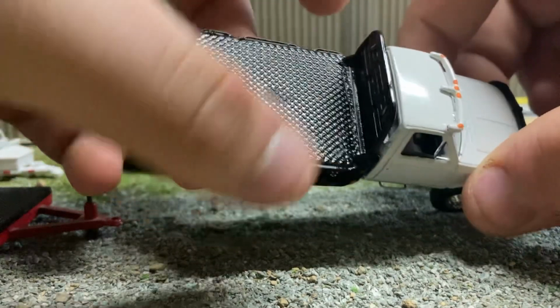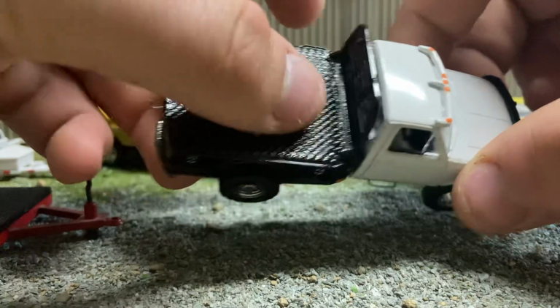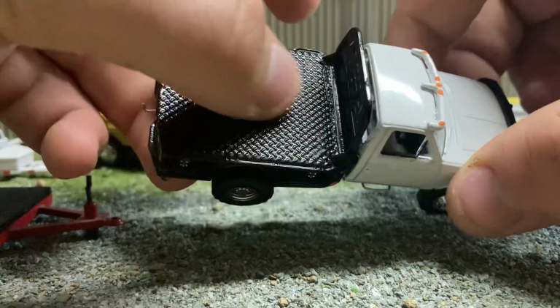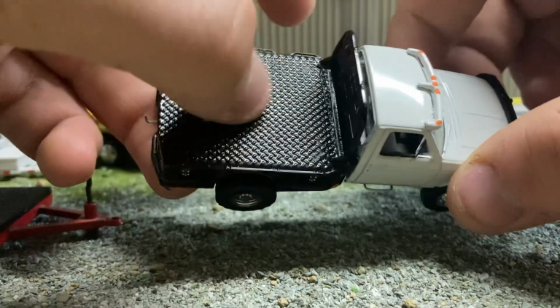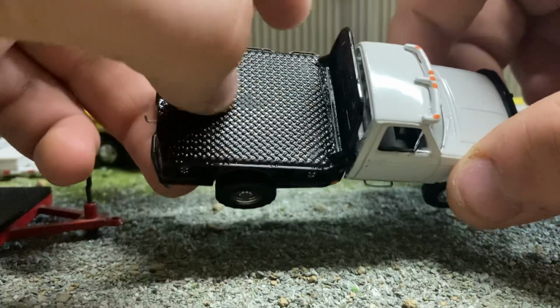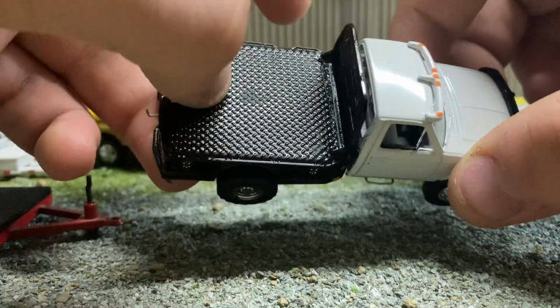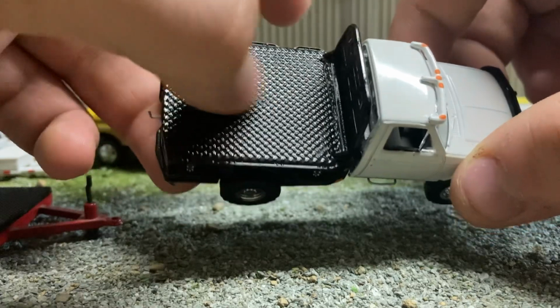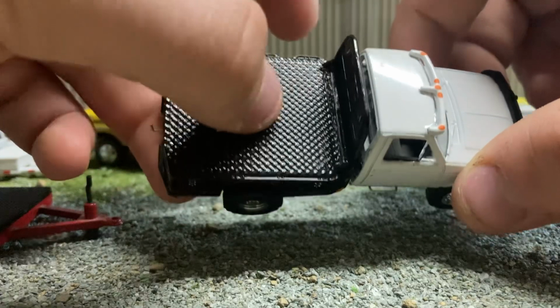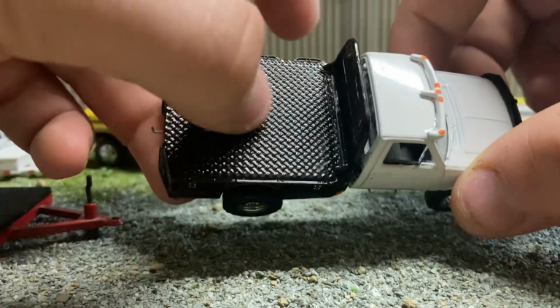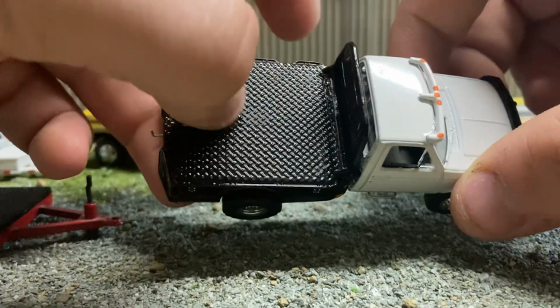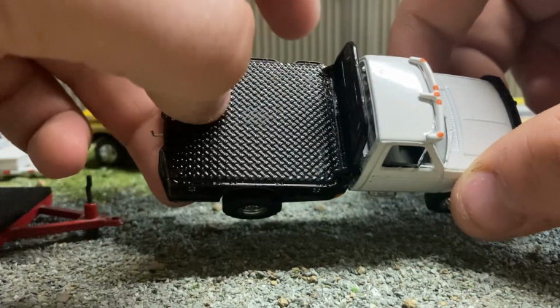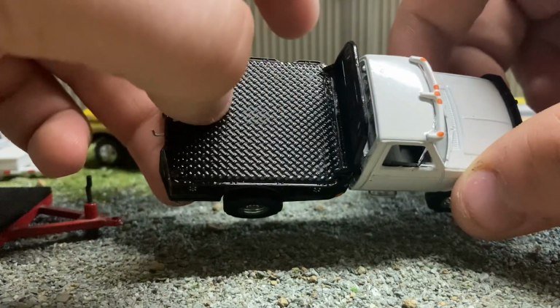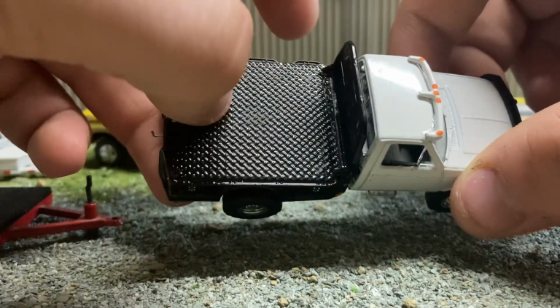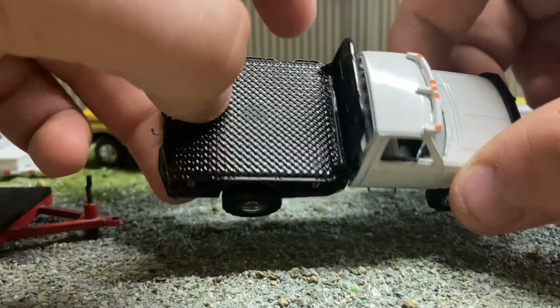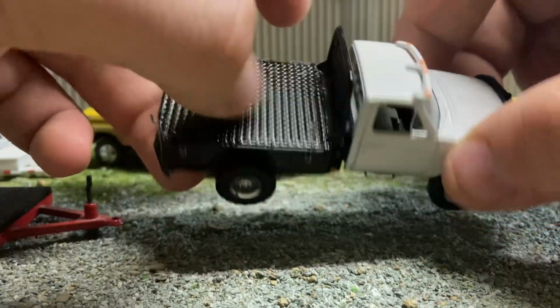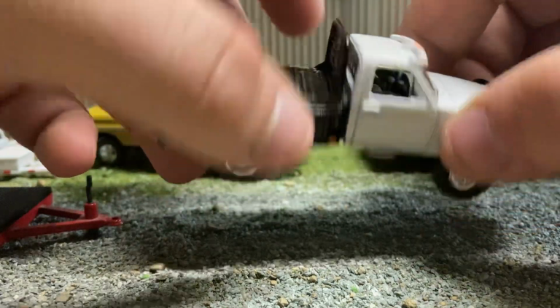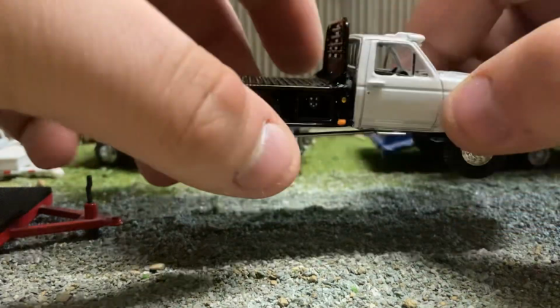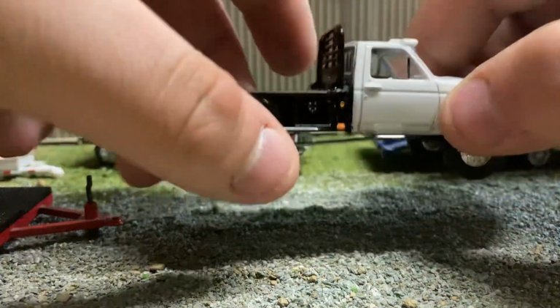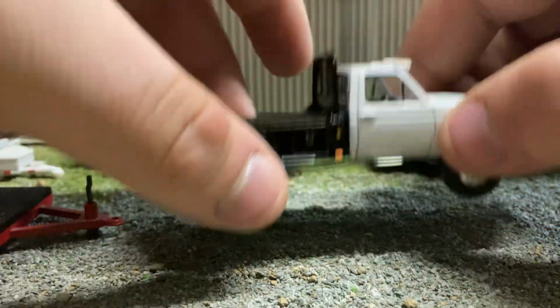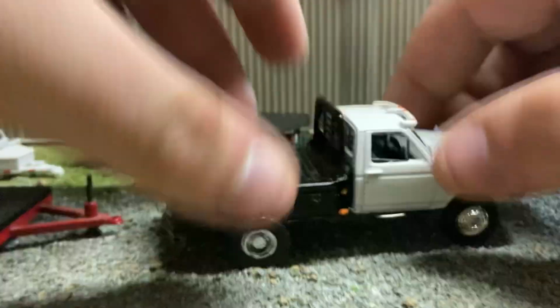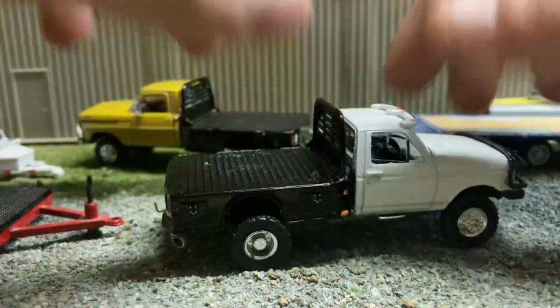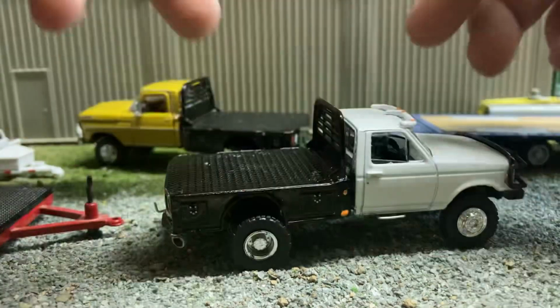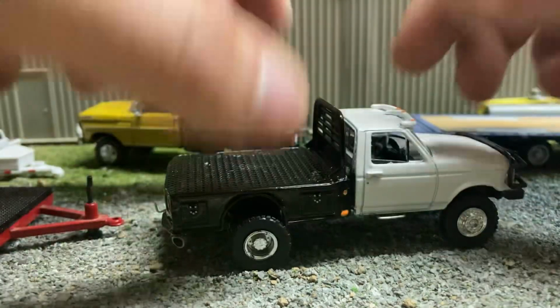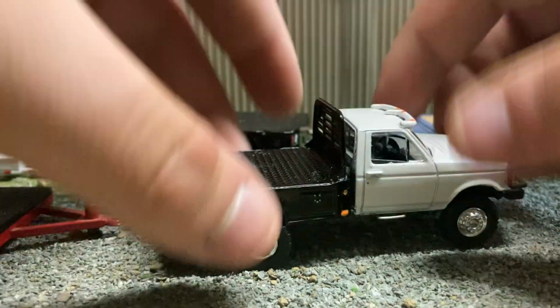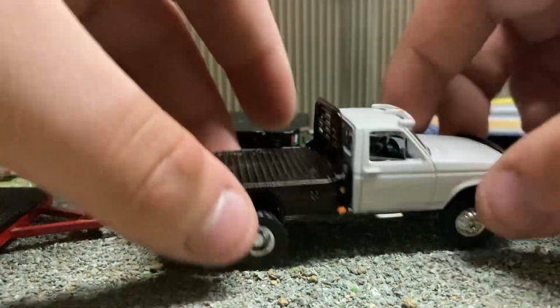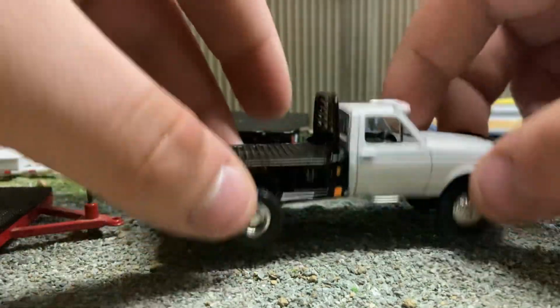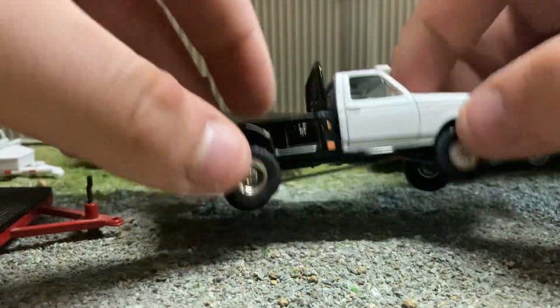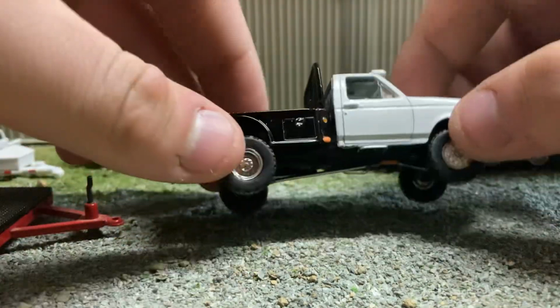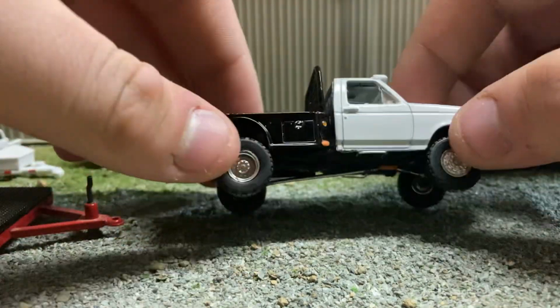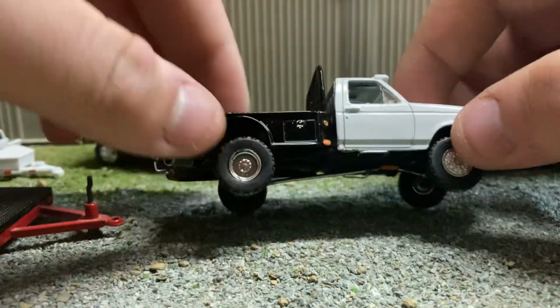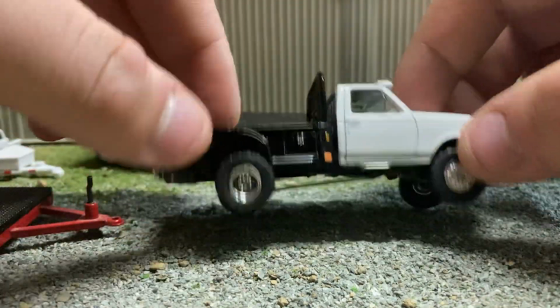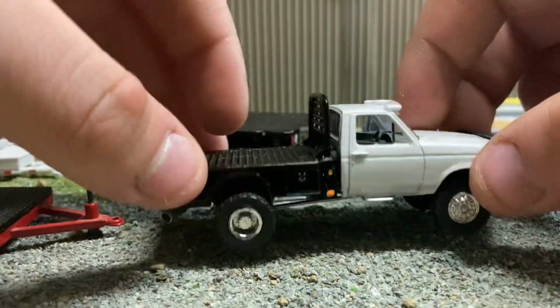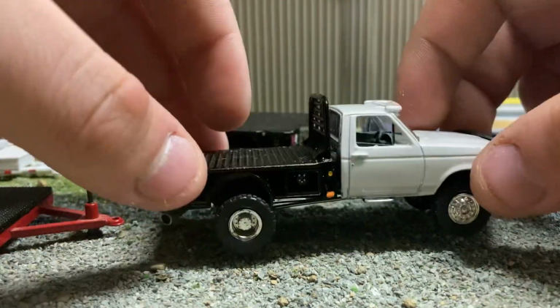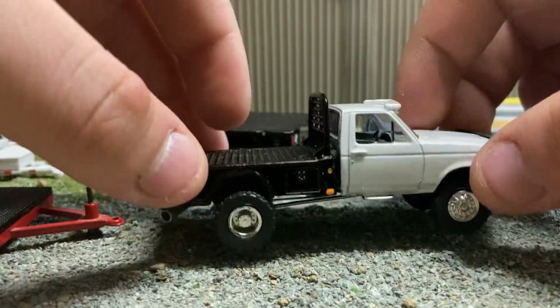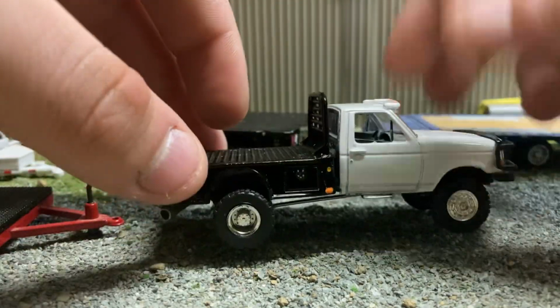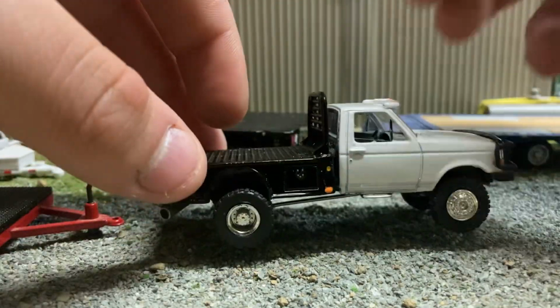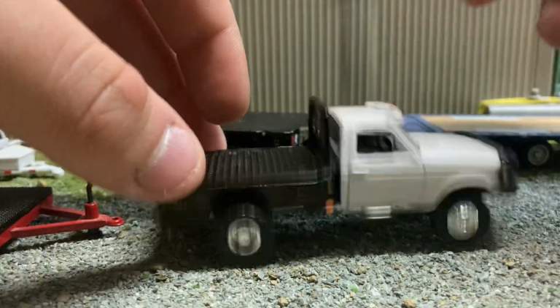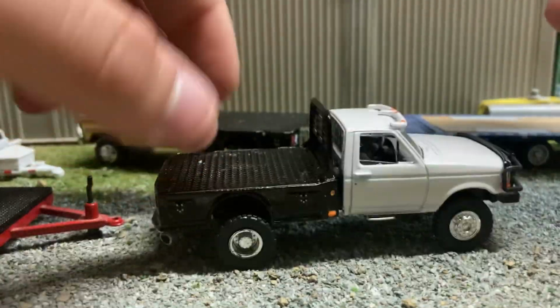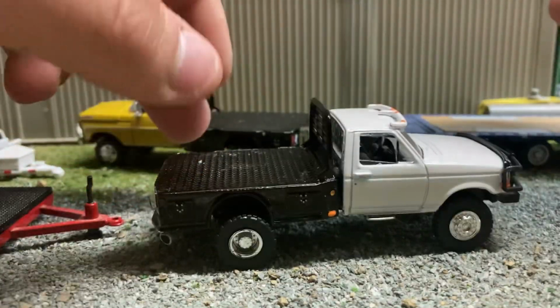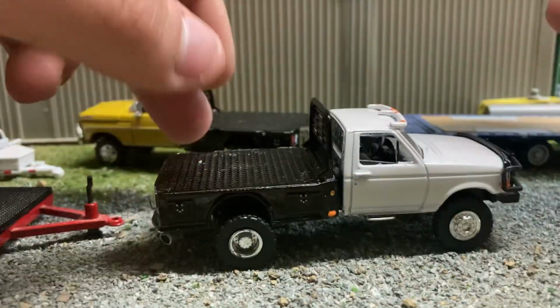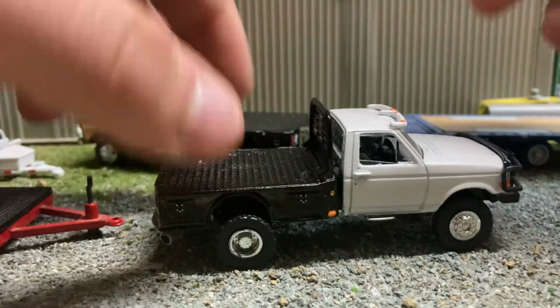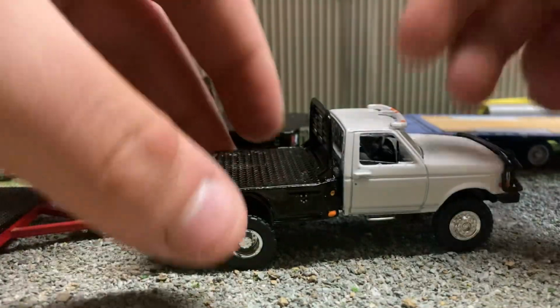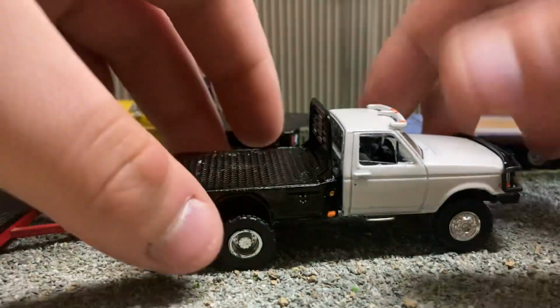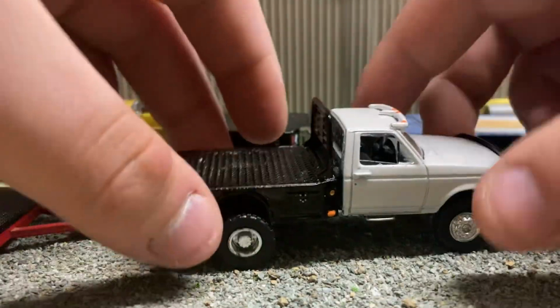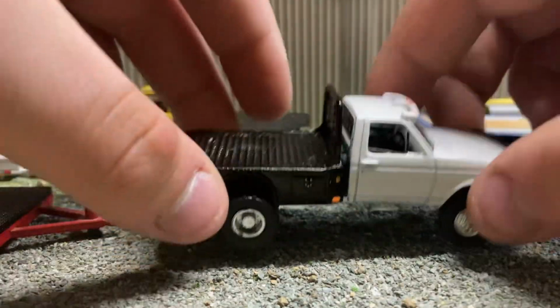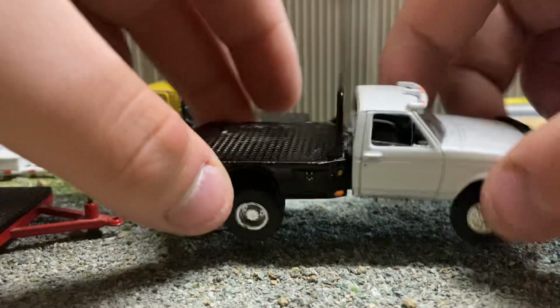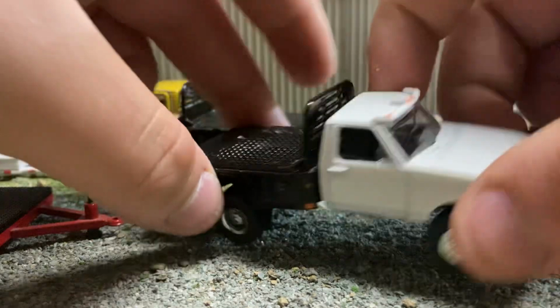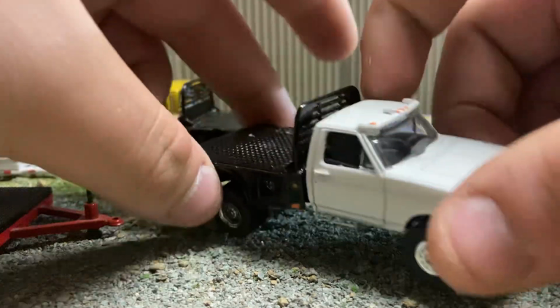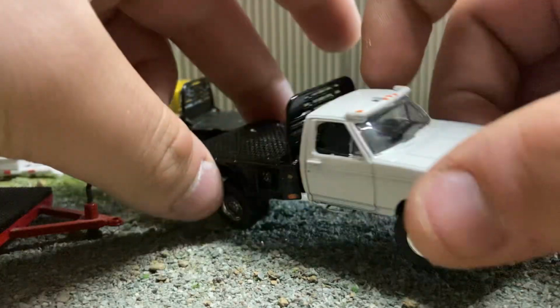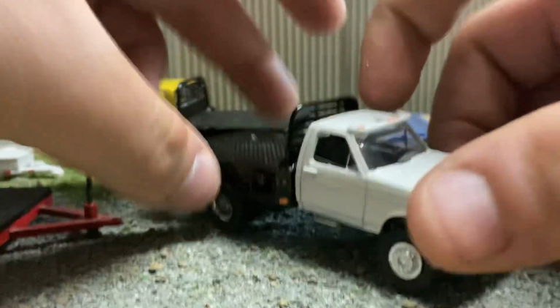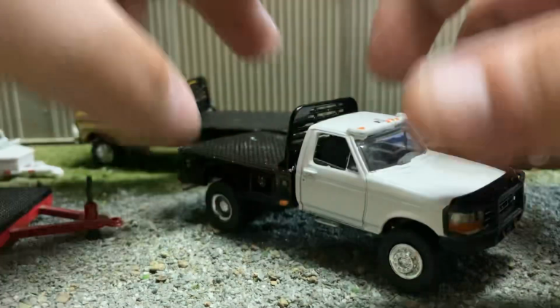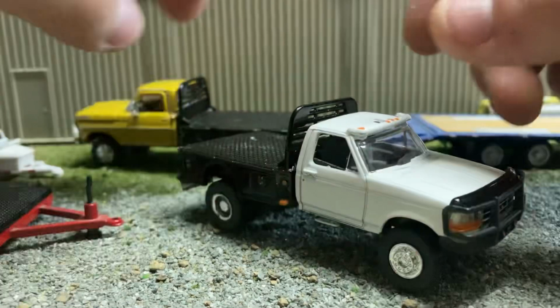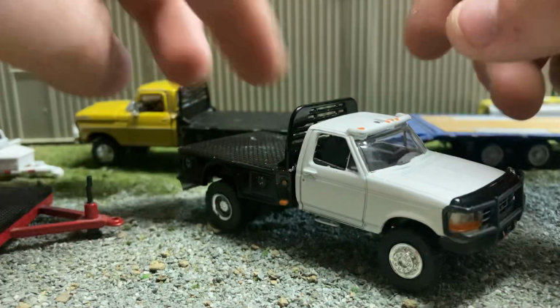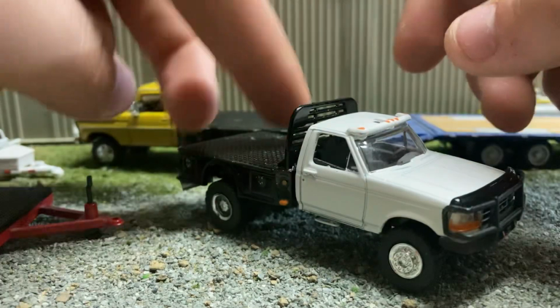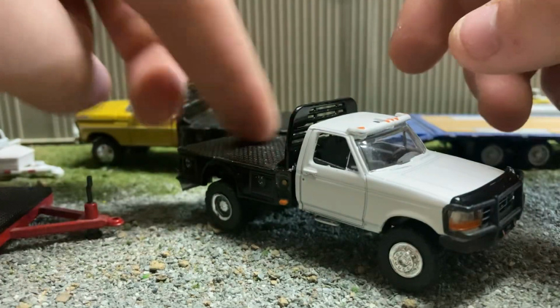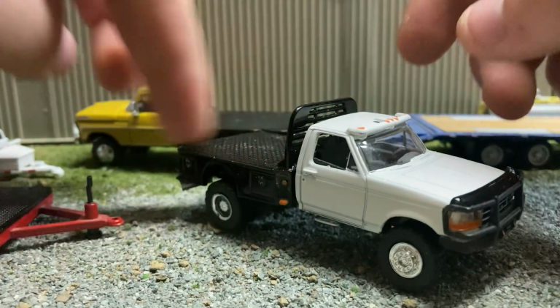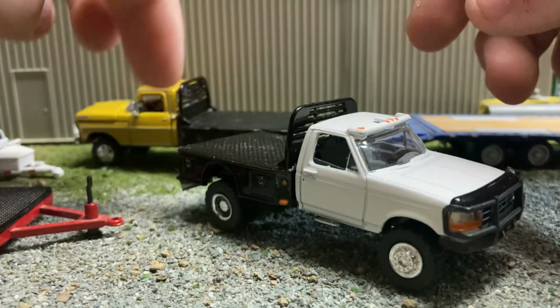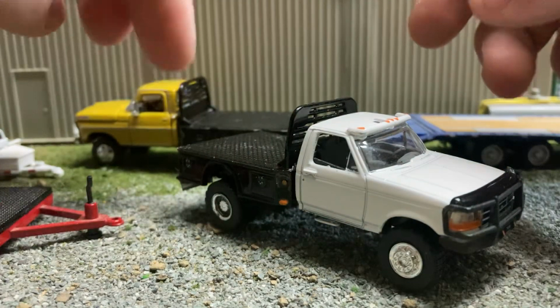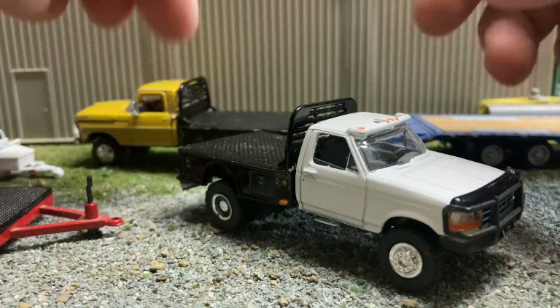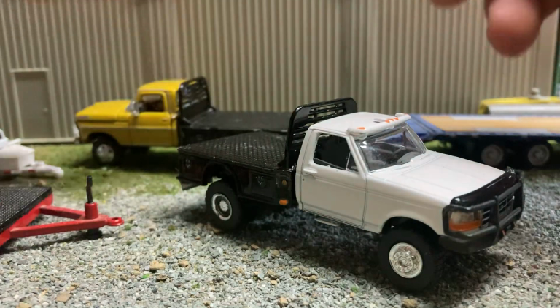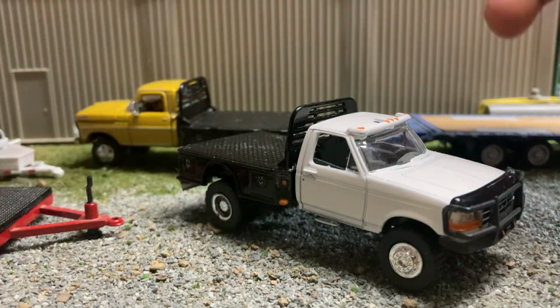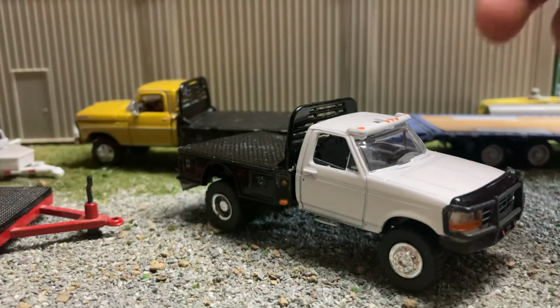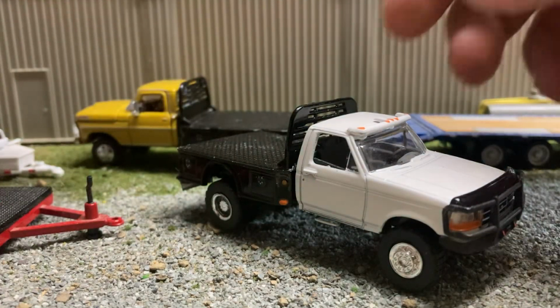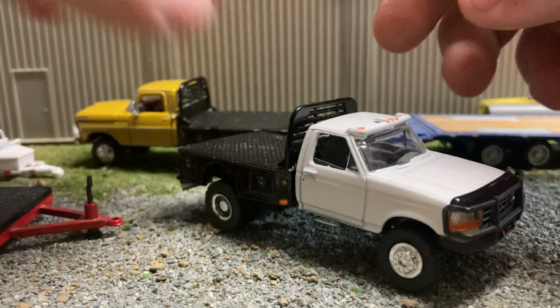I gotta add a gooseneck hitch, and then this truck could be fully done.